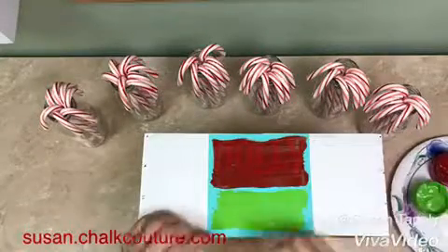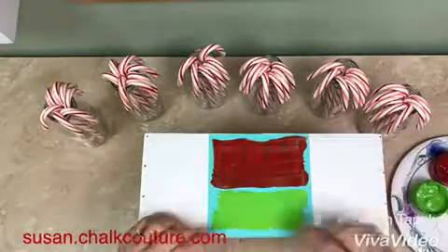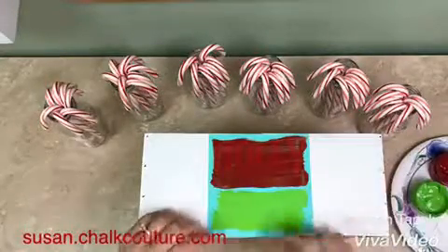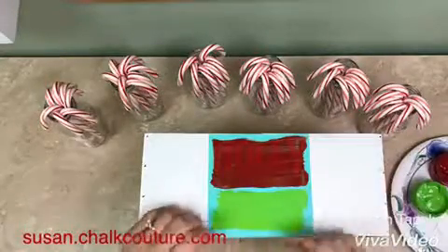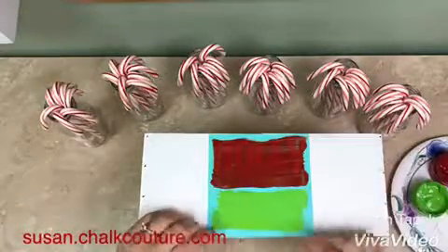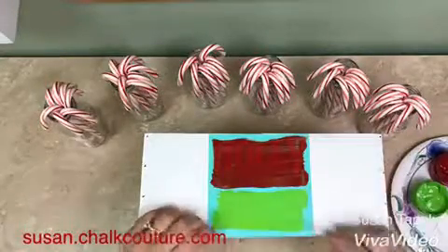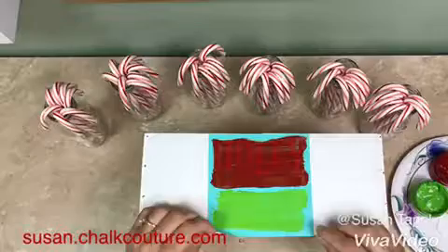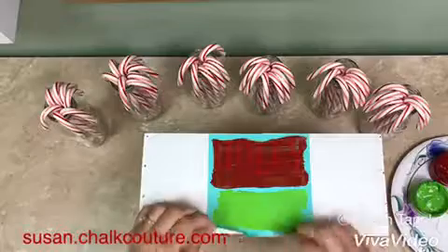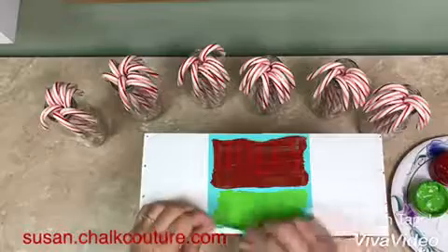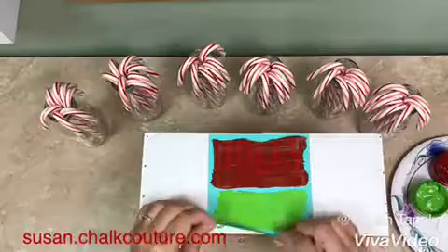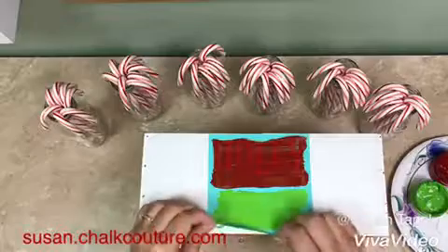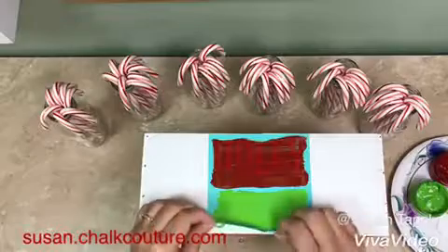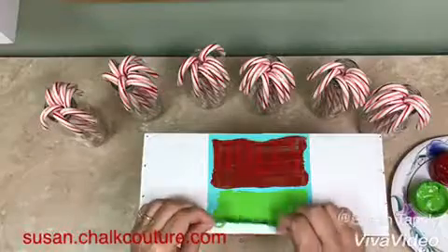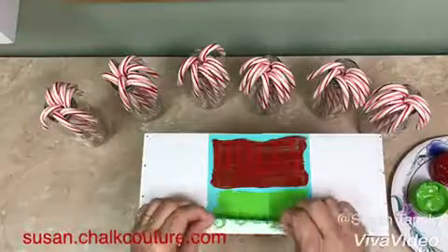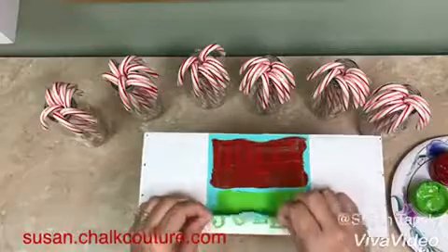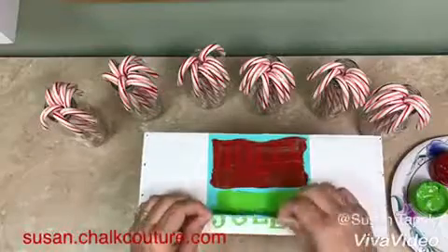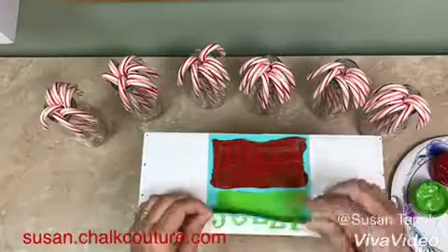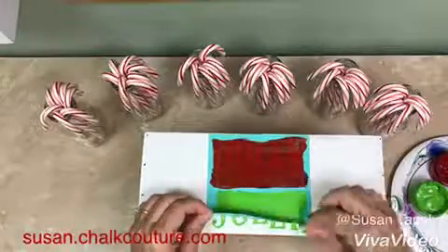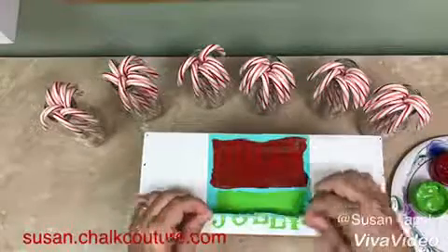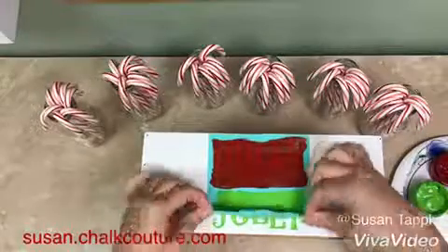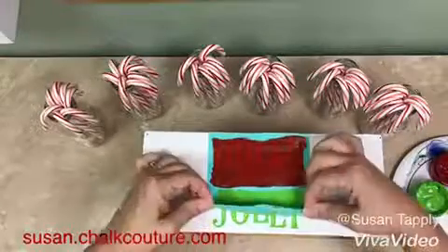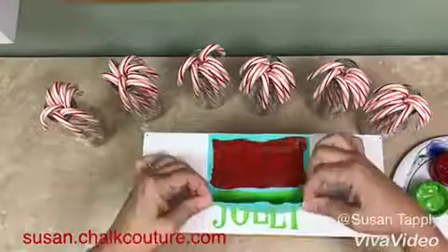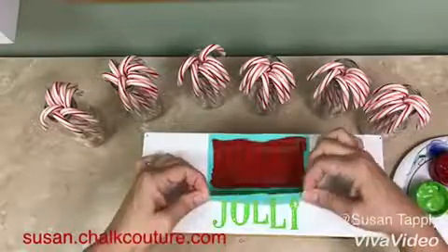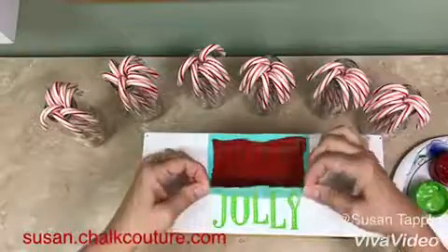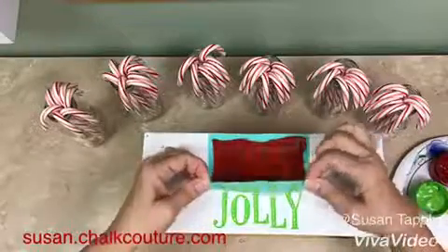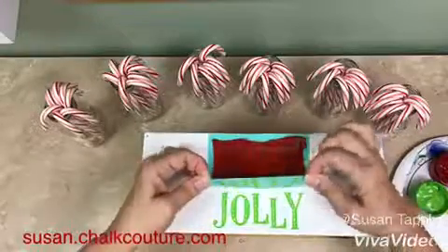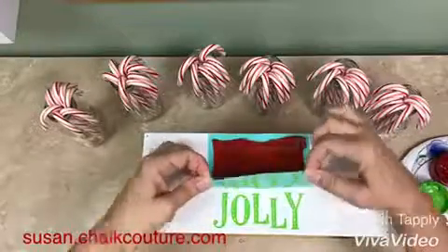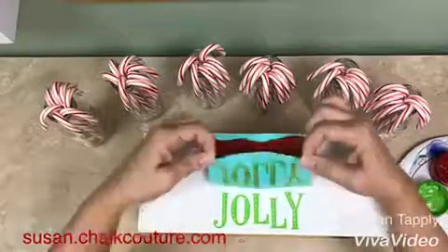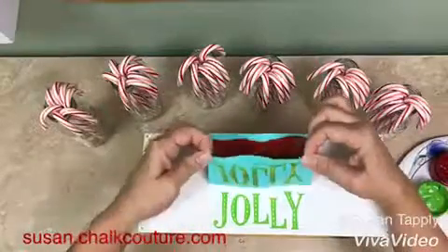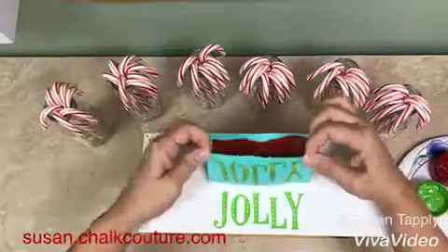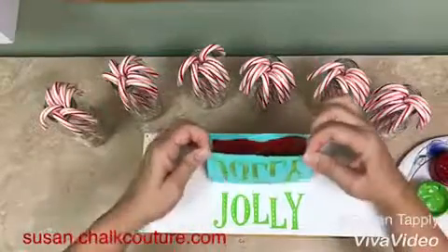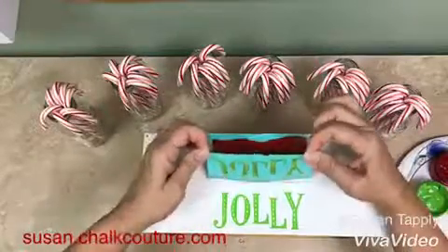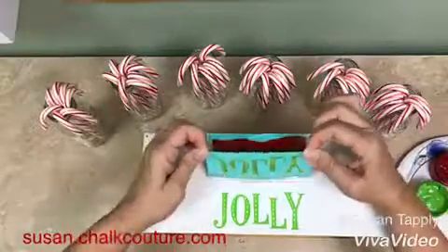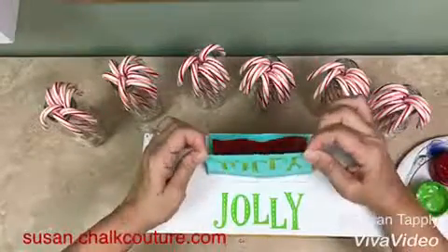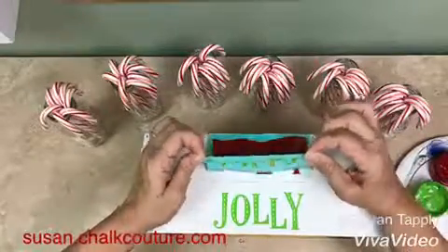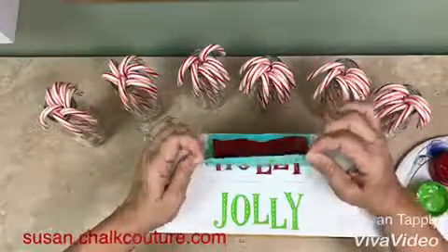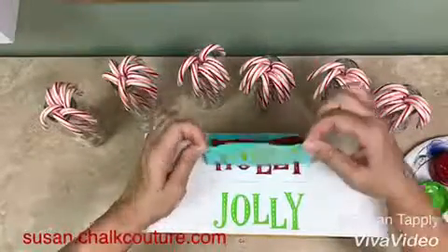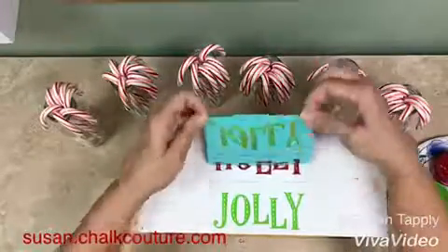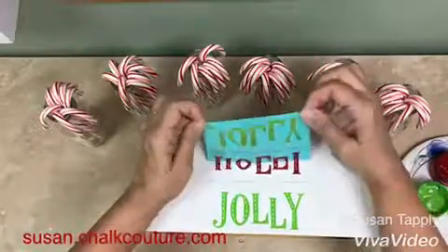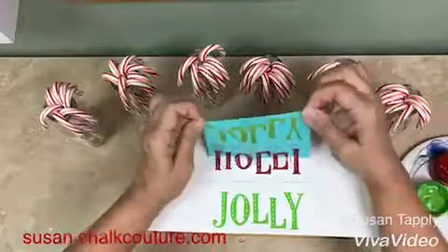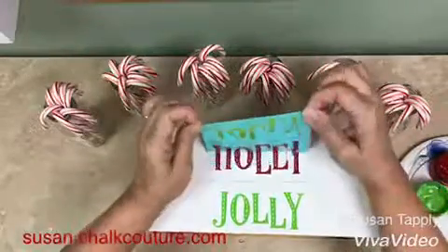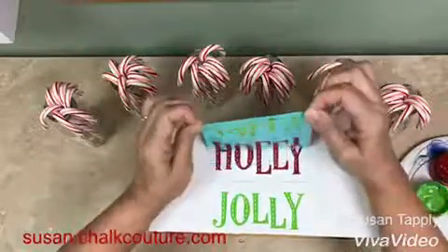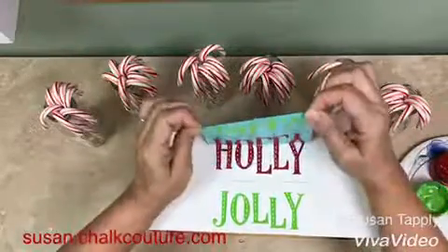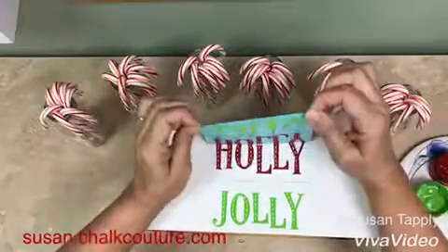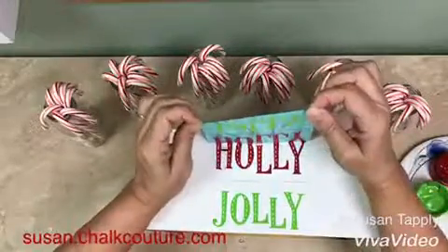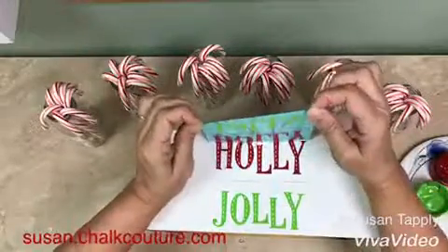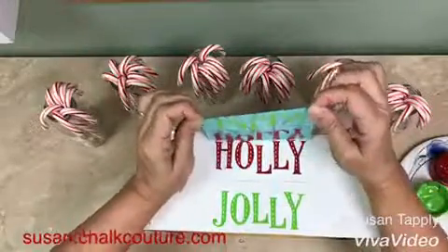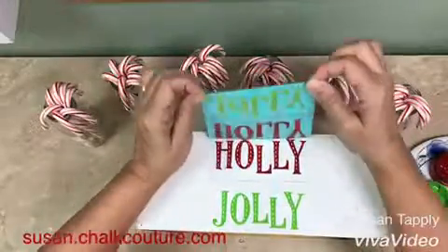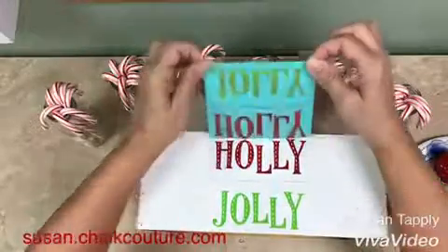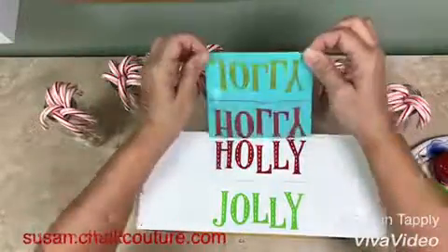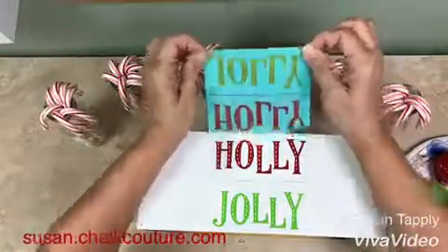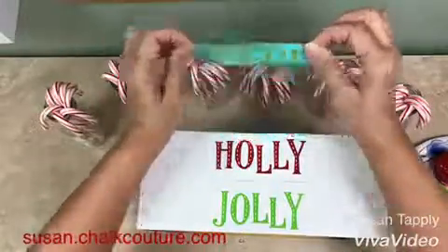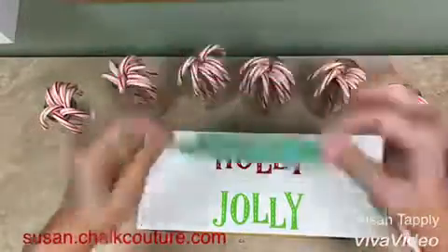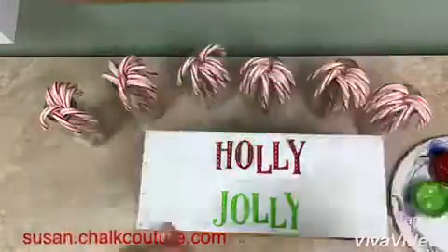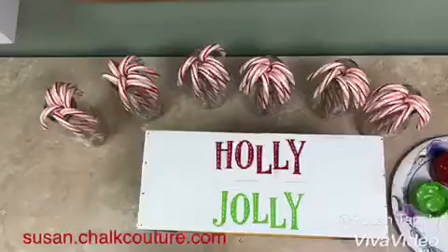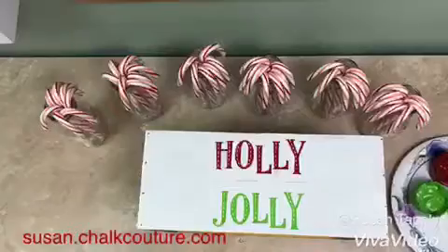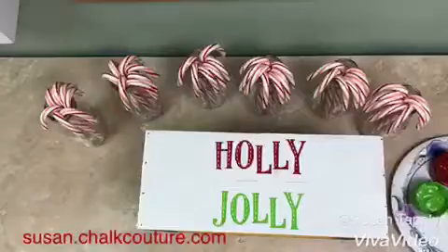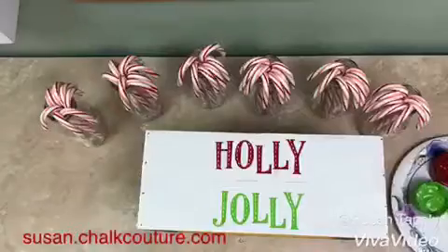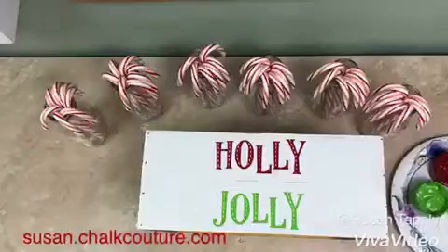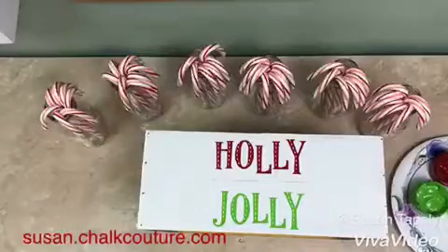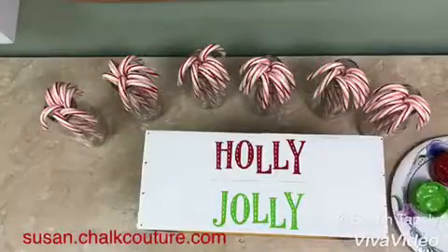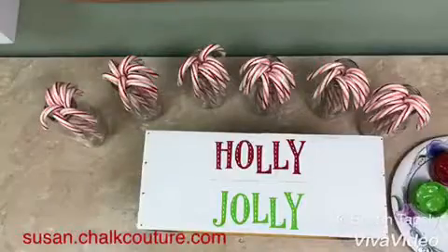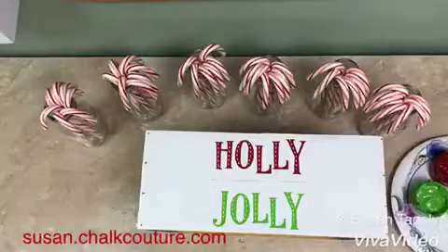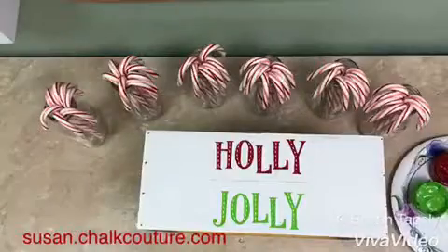Now we're ready to peel off the transfer. Cute!